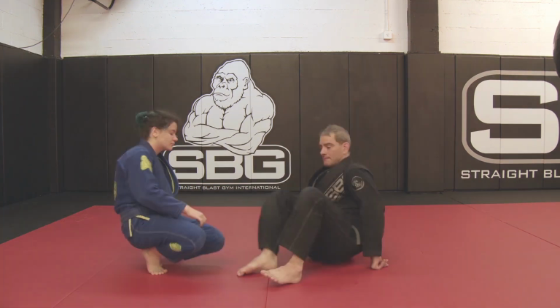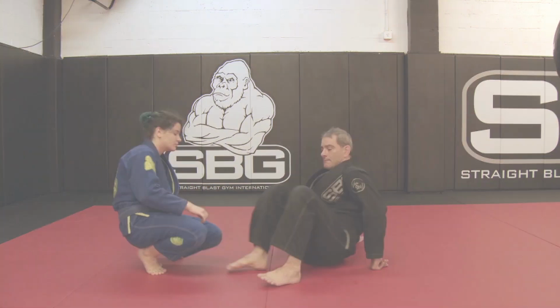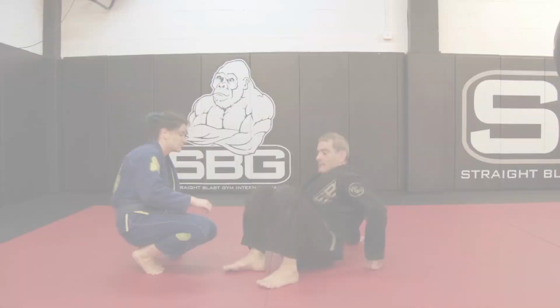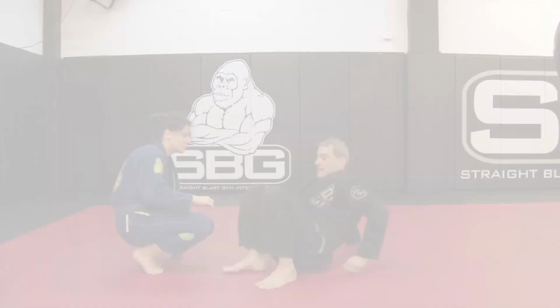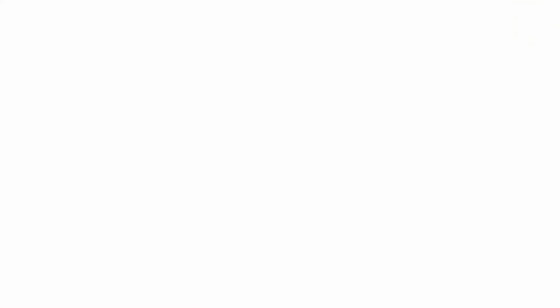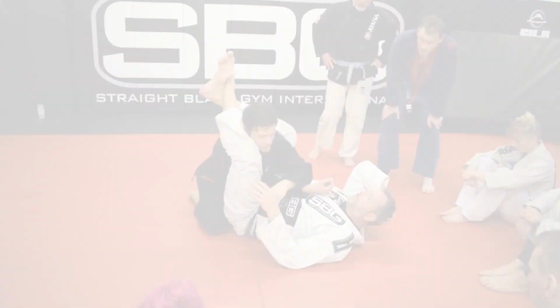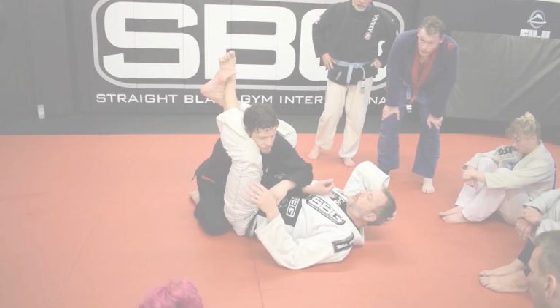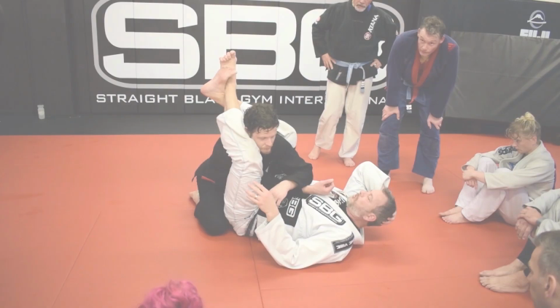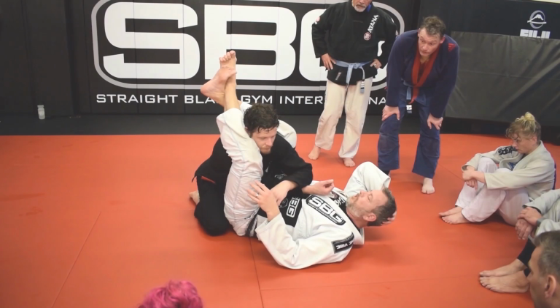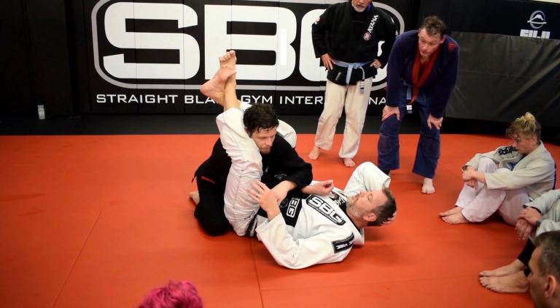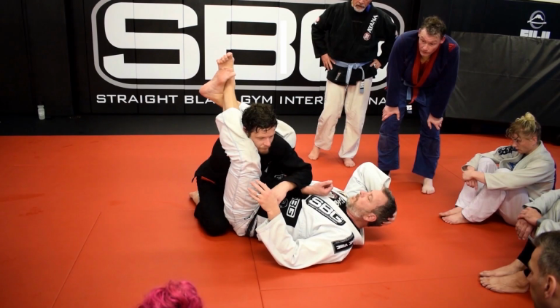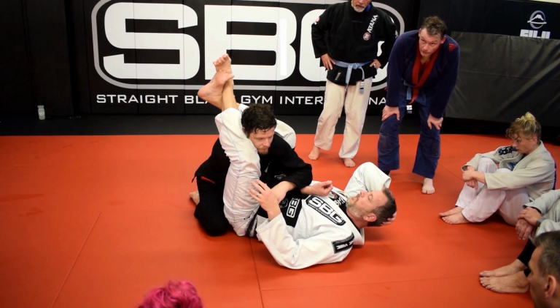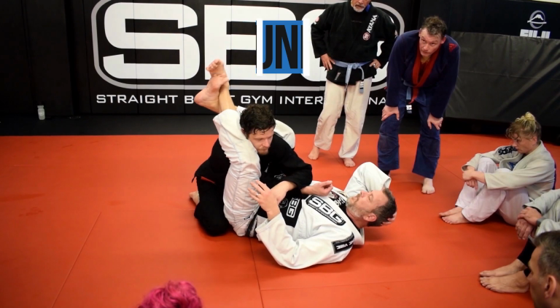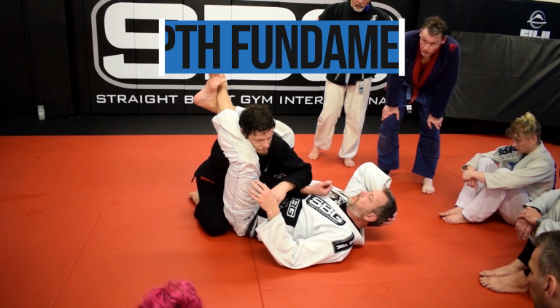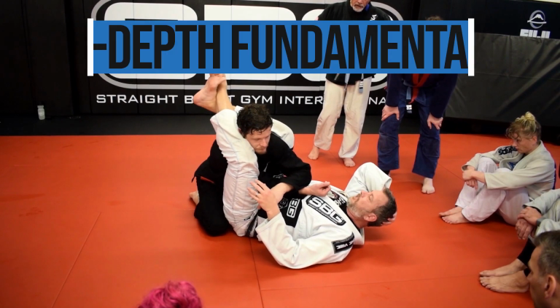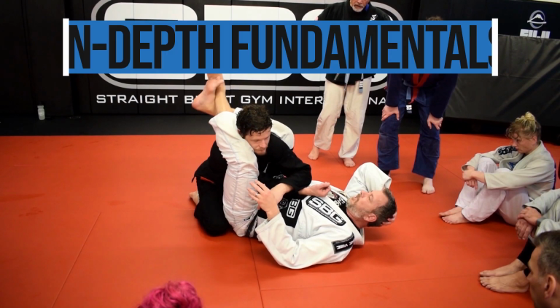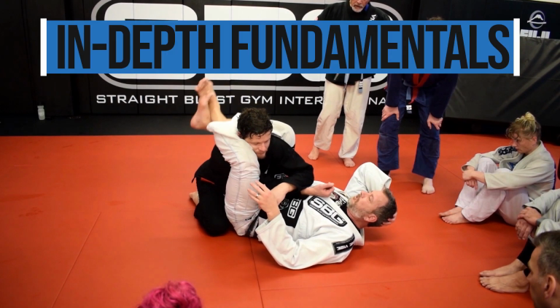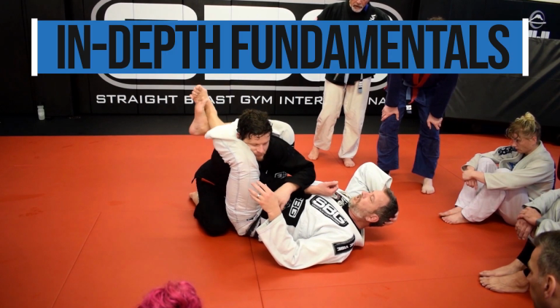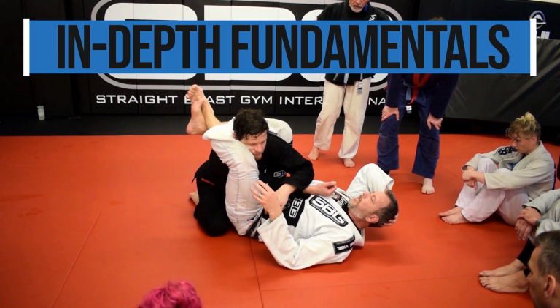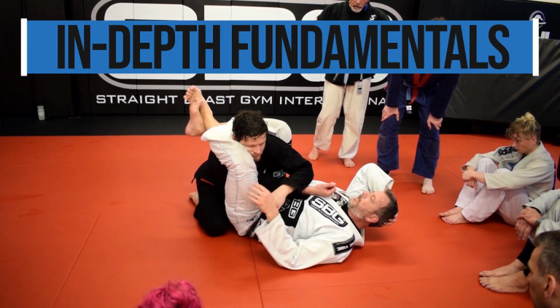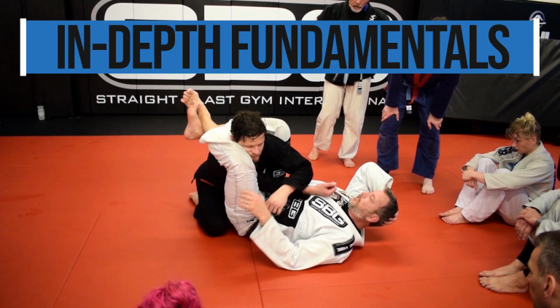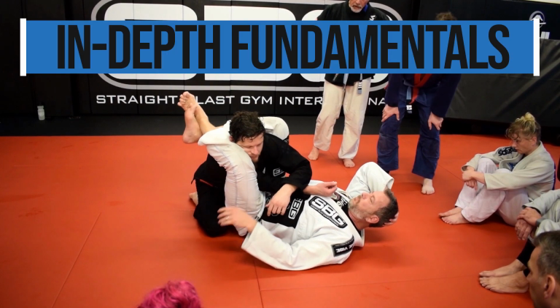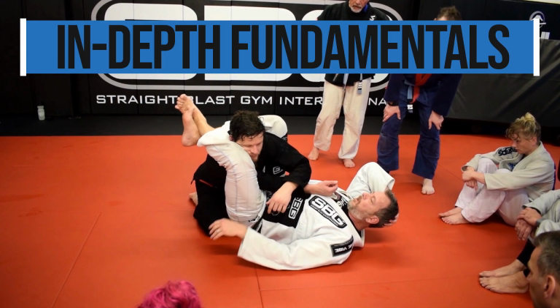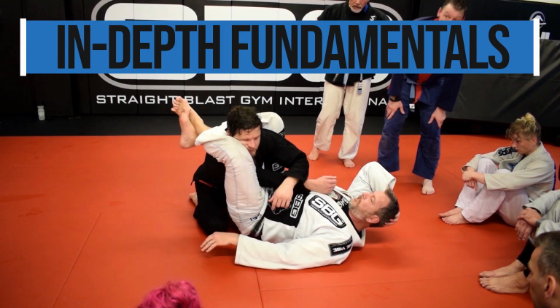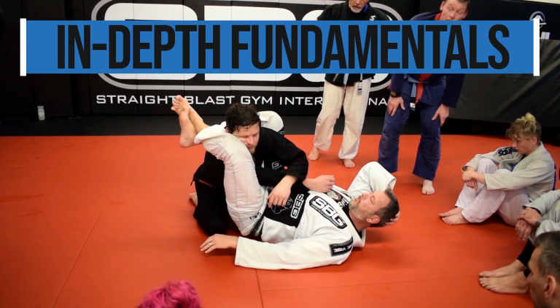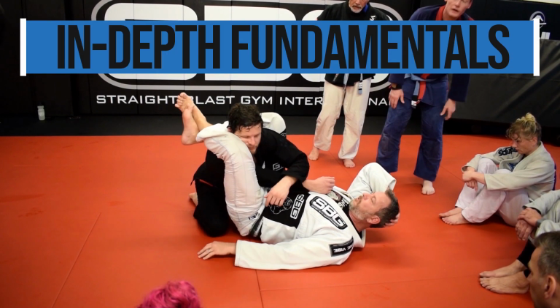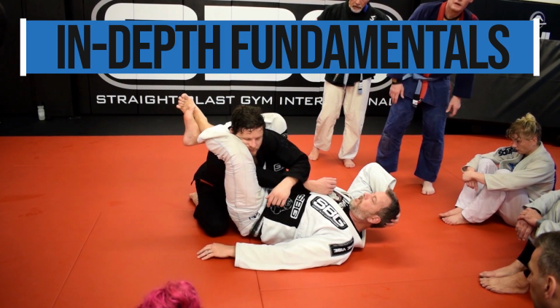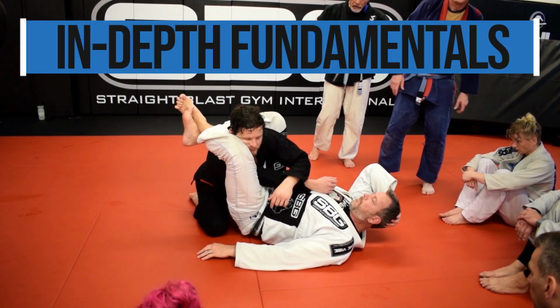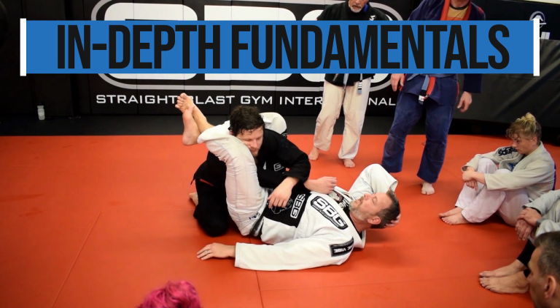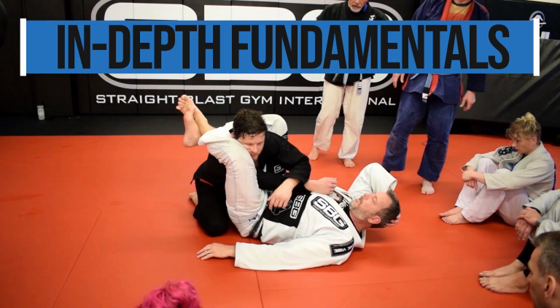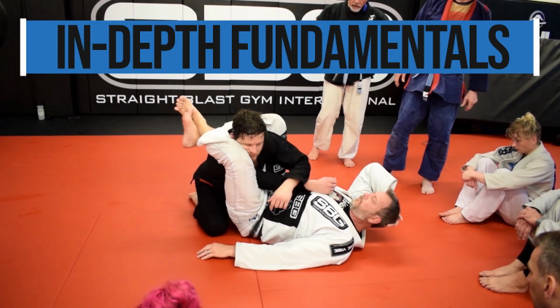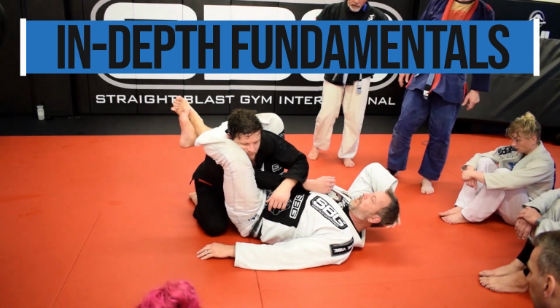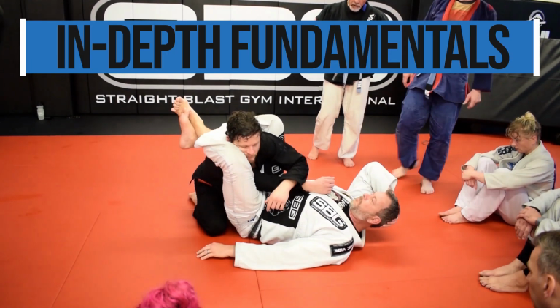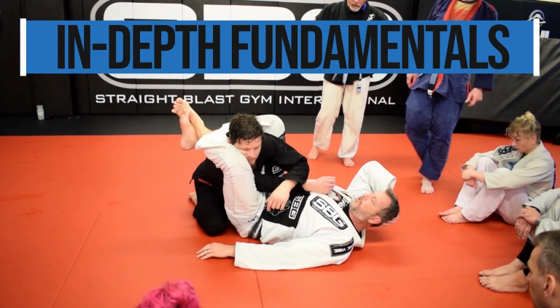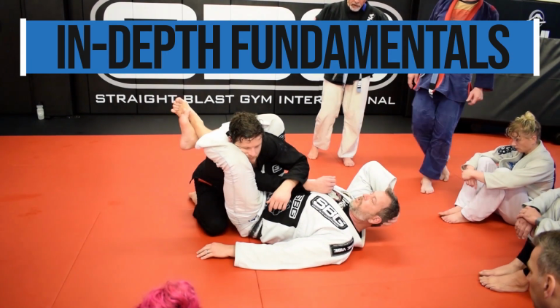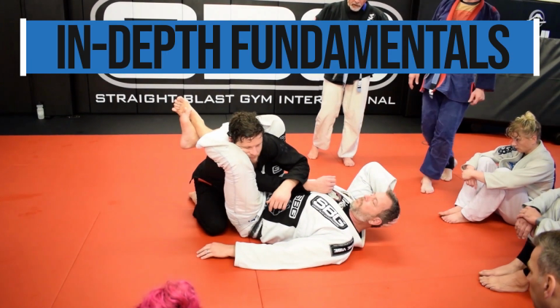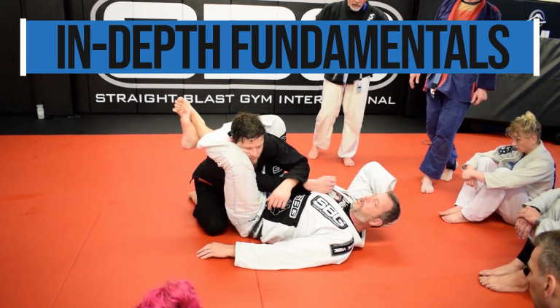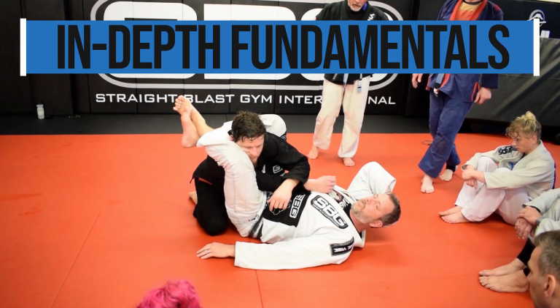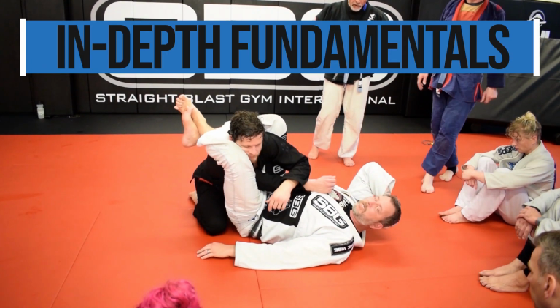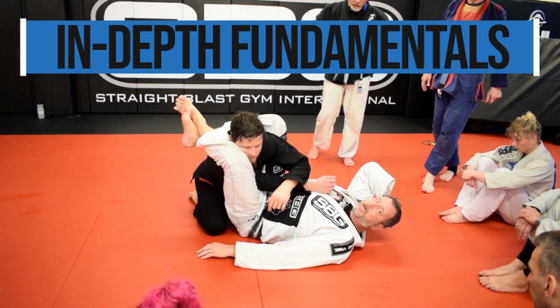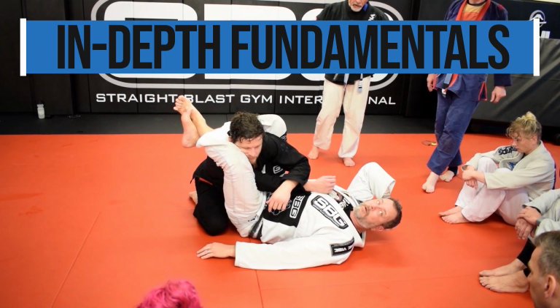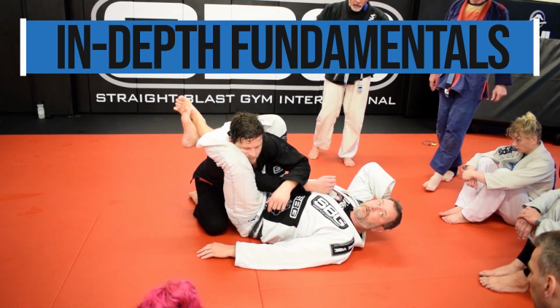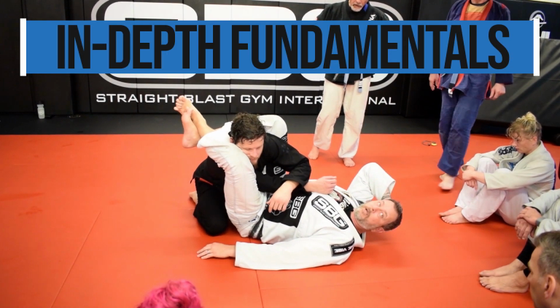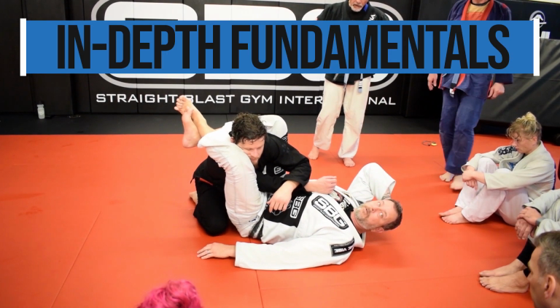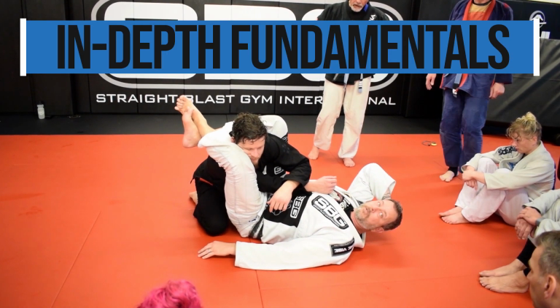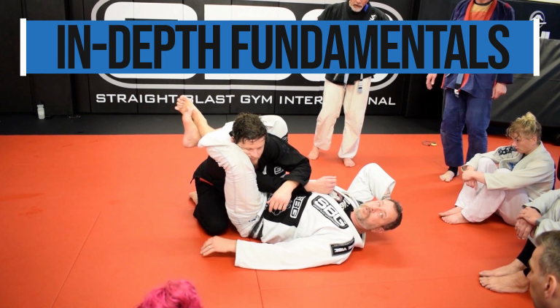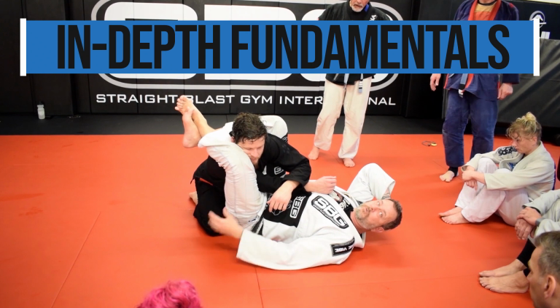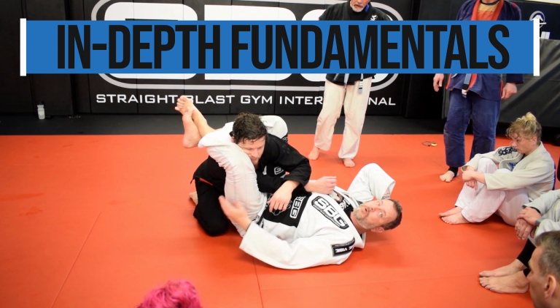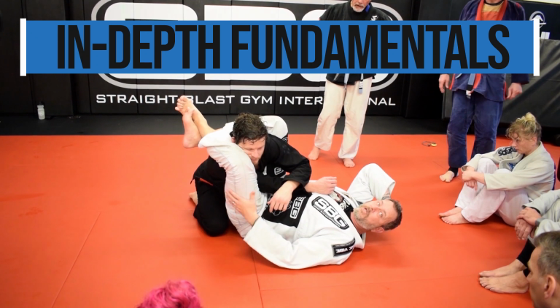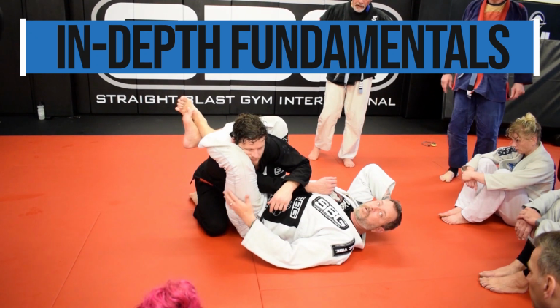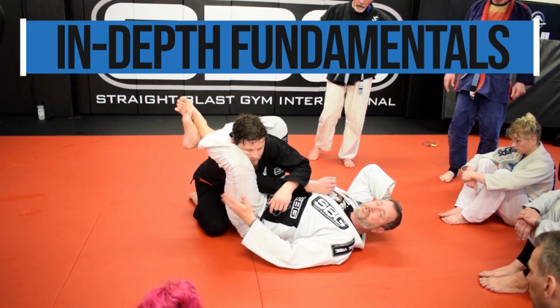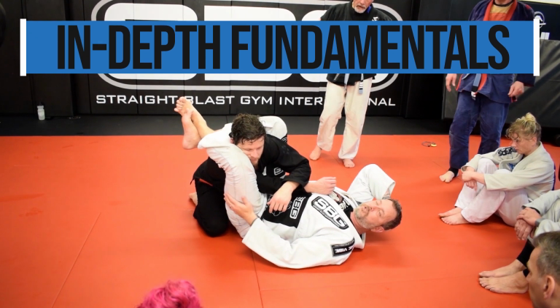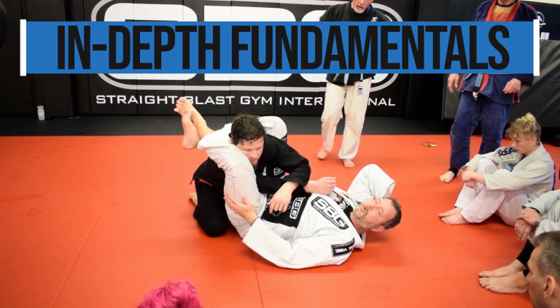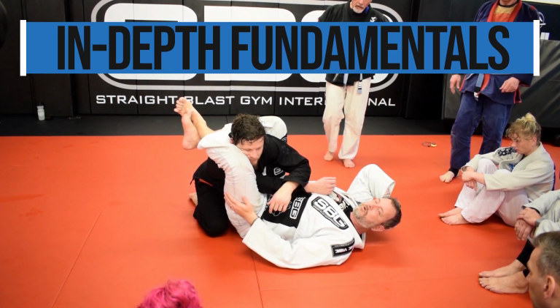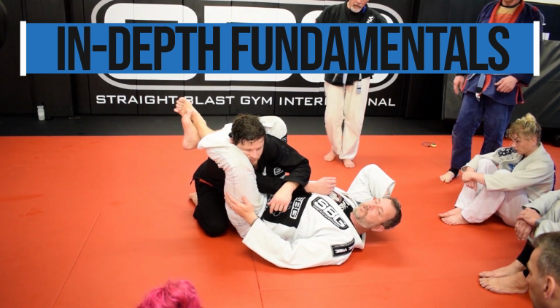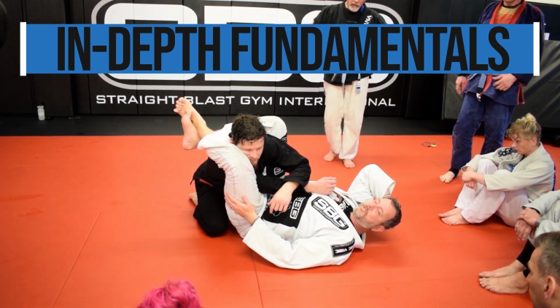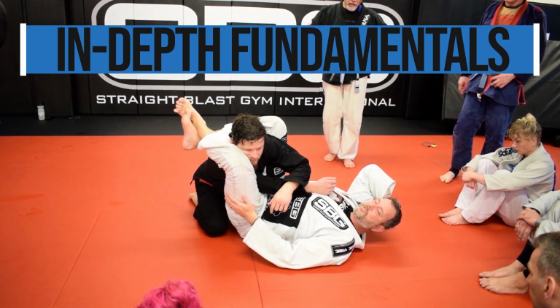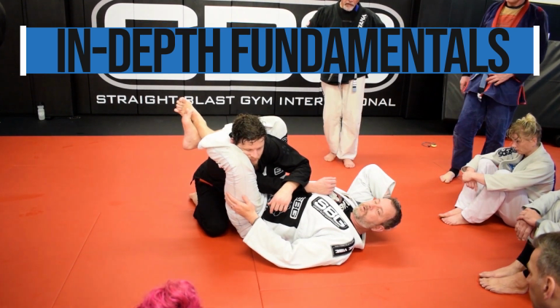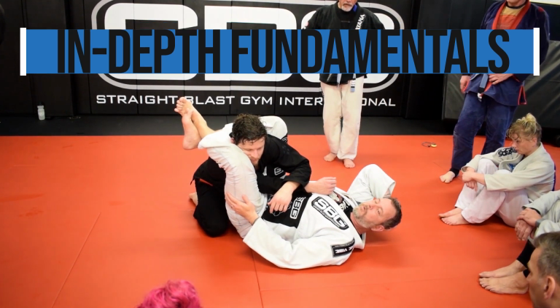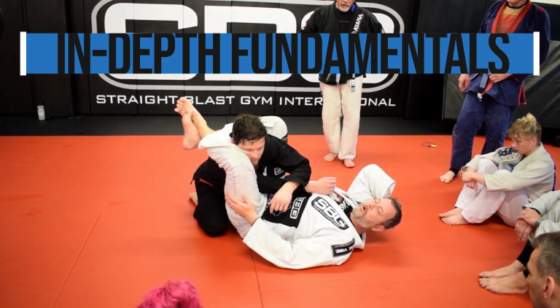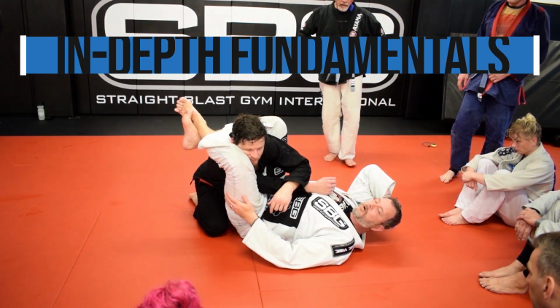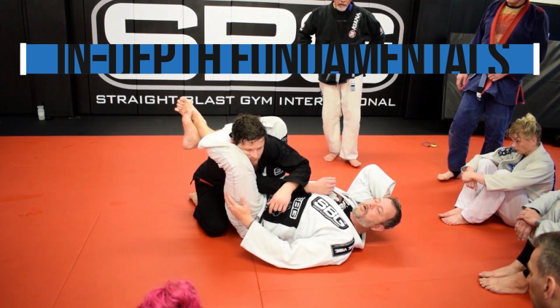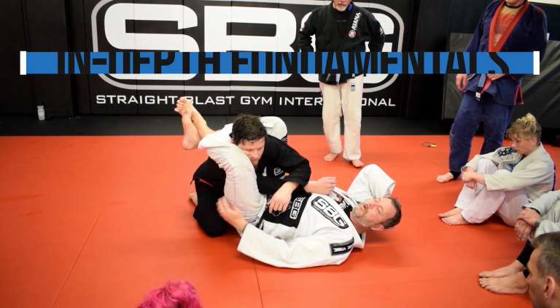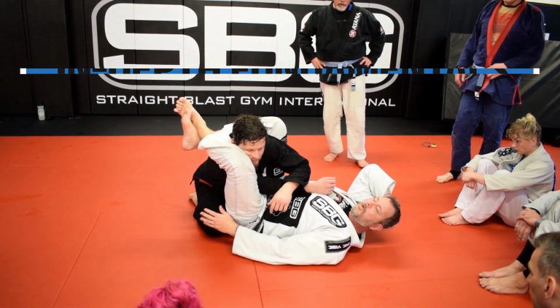I can squeeze my knees together as tight as possible and keep my hips up — this is pretty tight. This is the way Hickson showed it at the seminar.